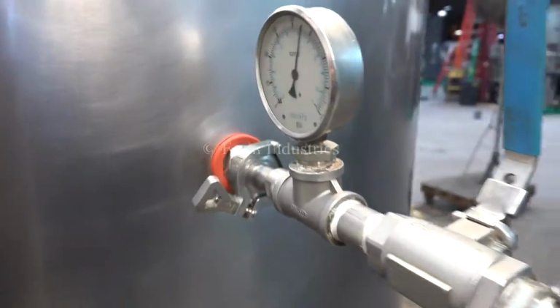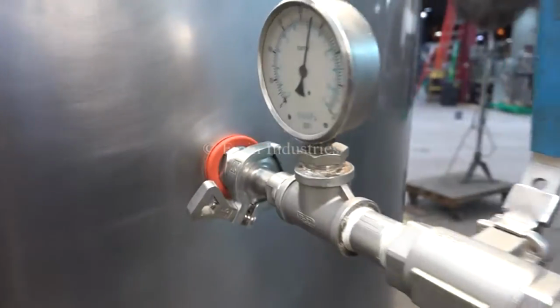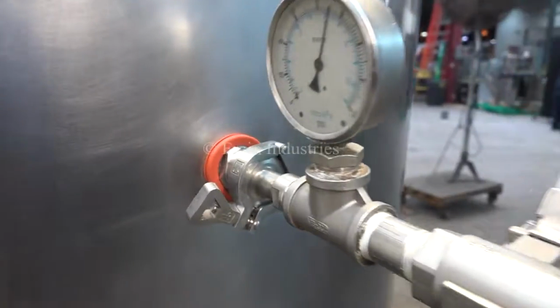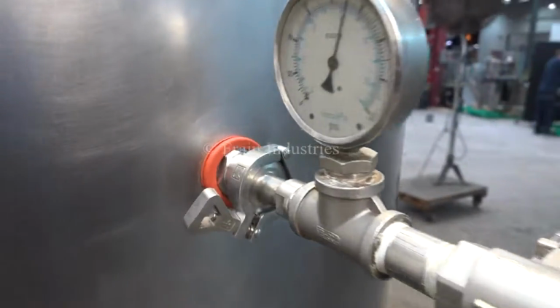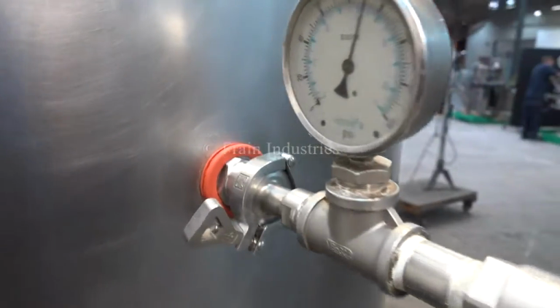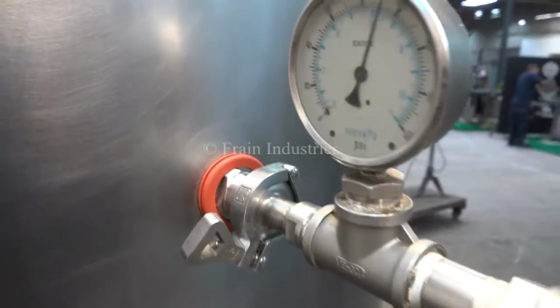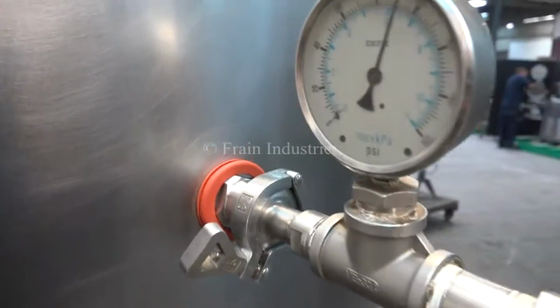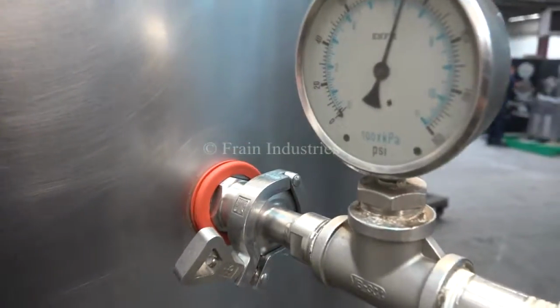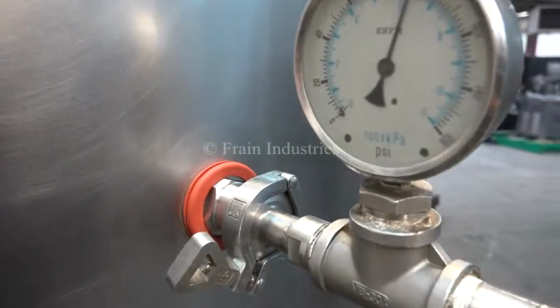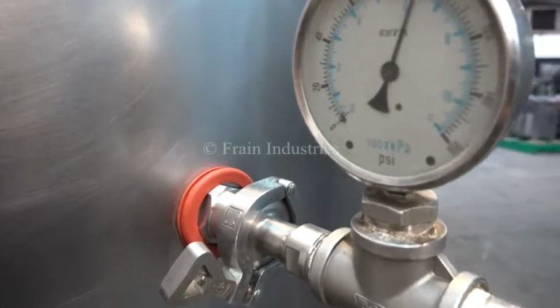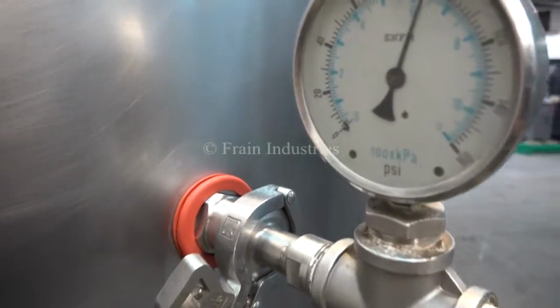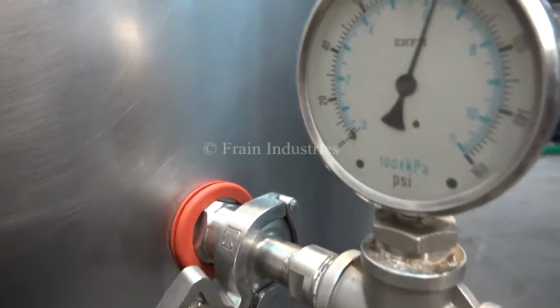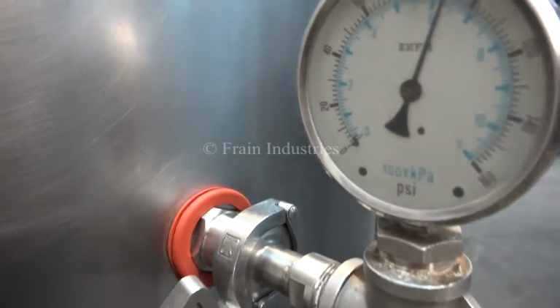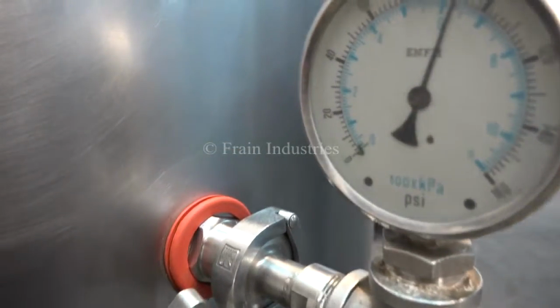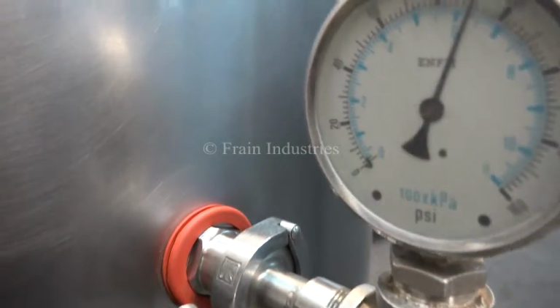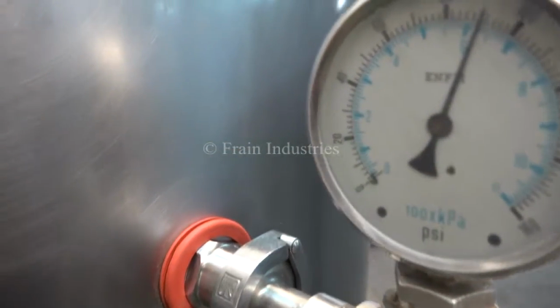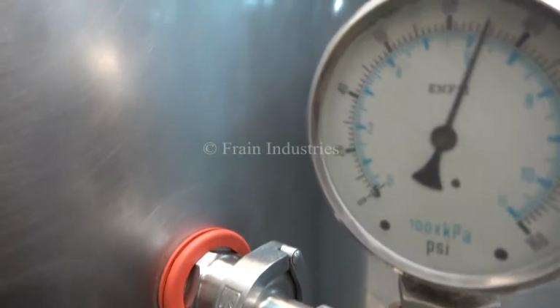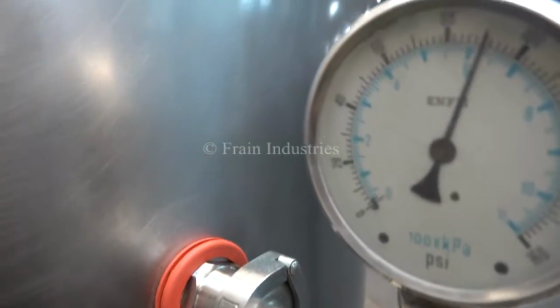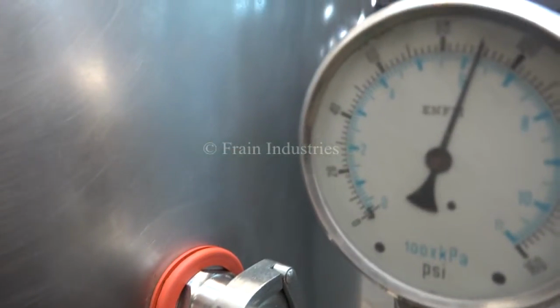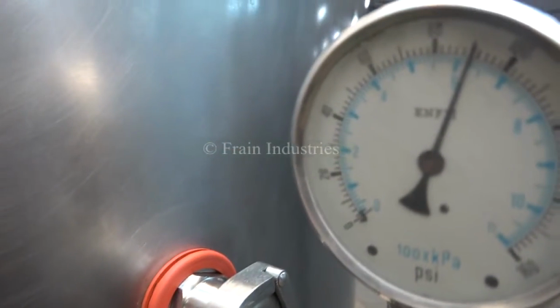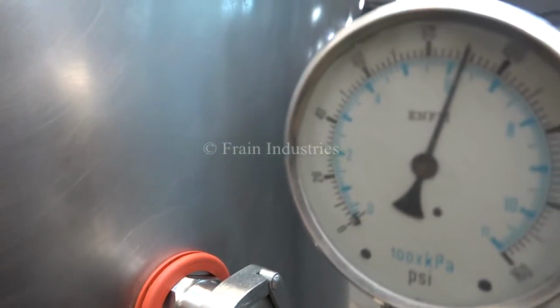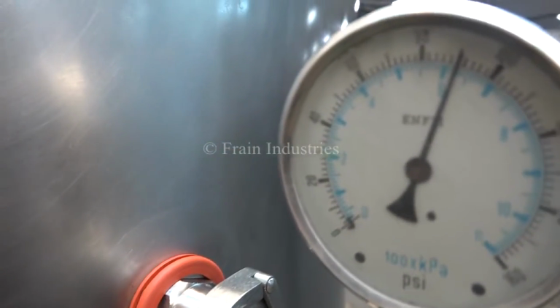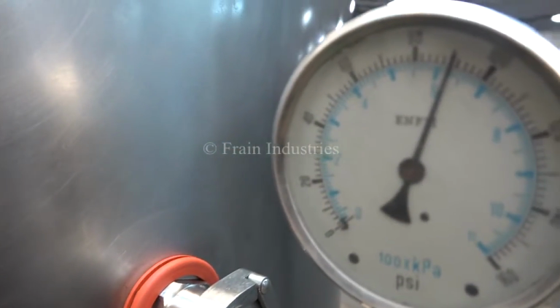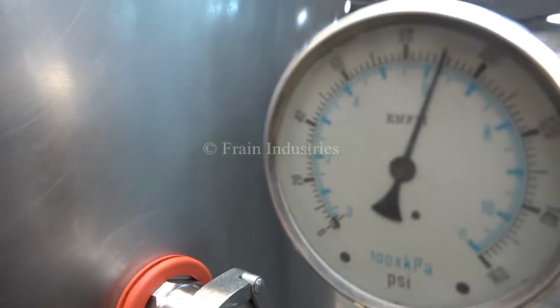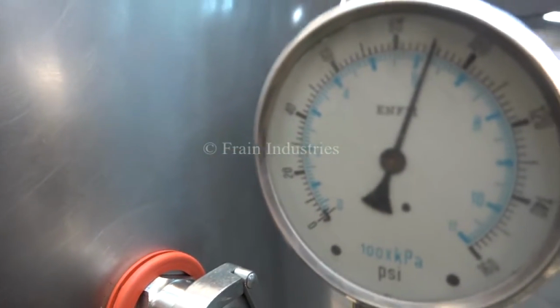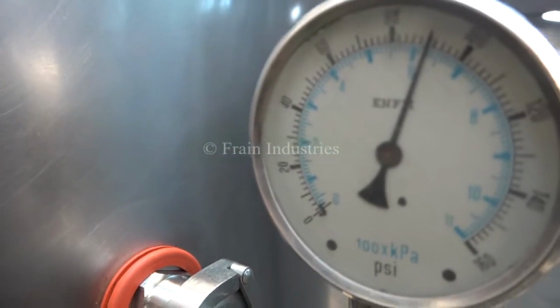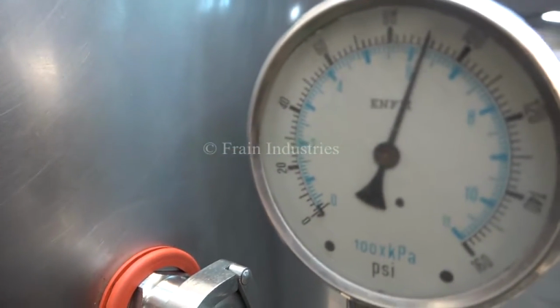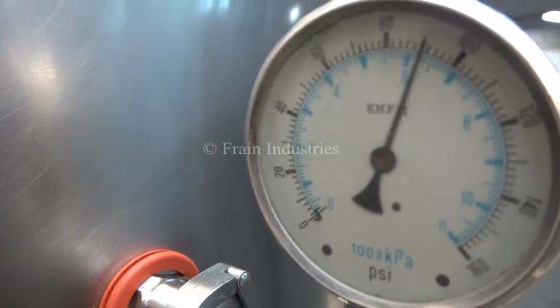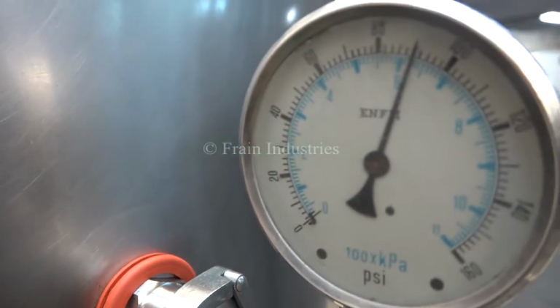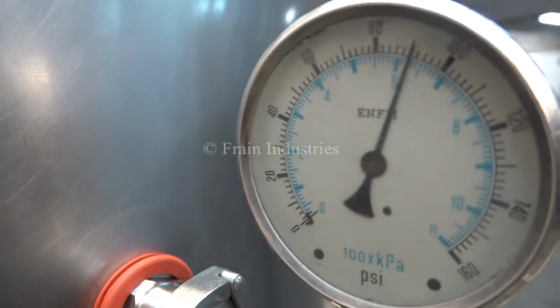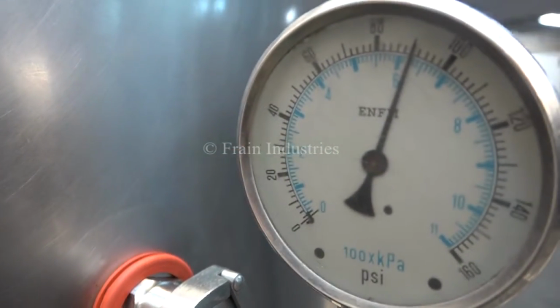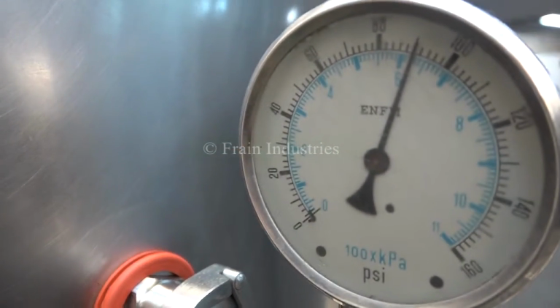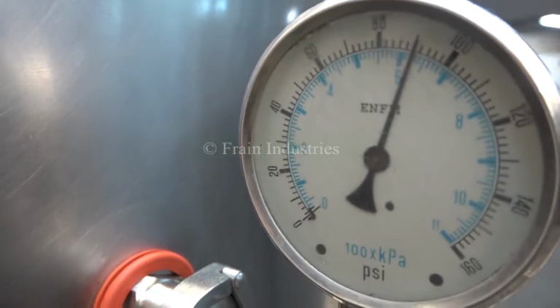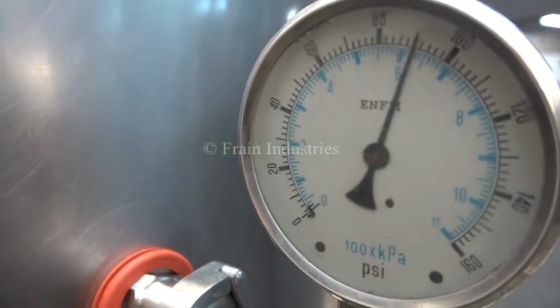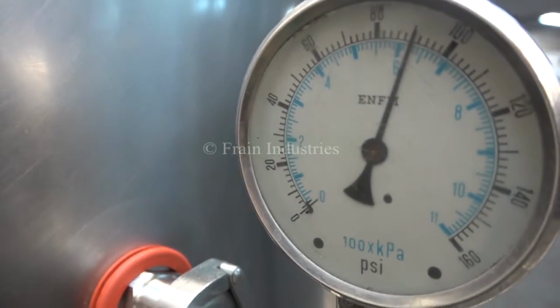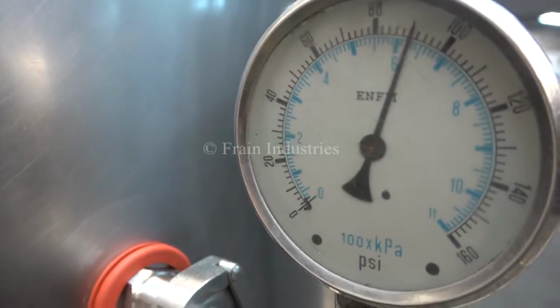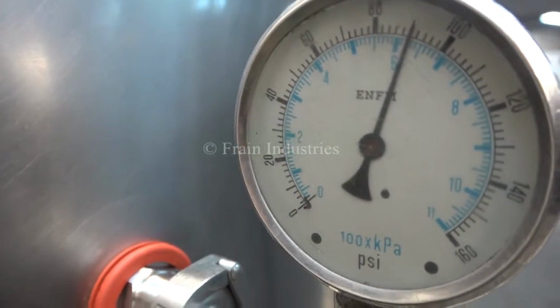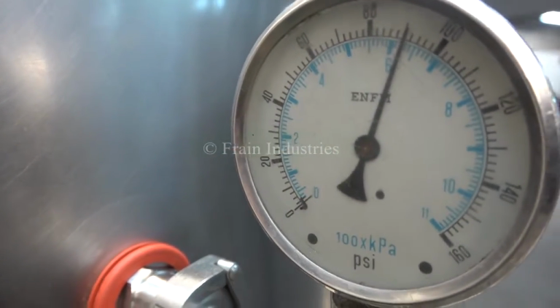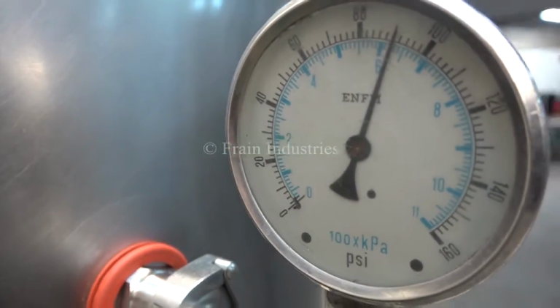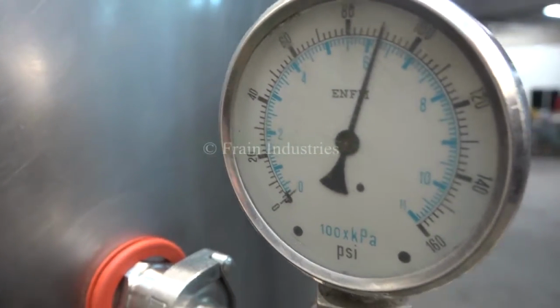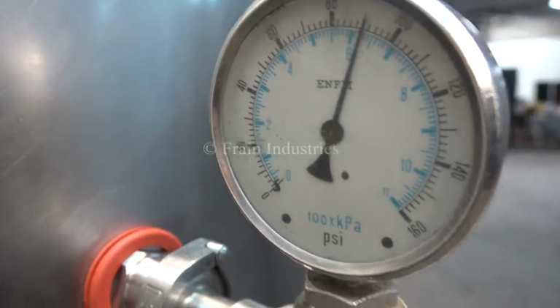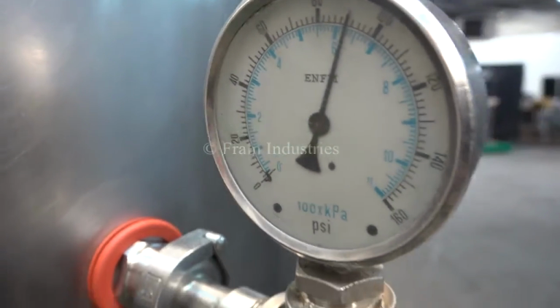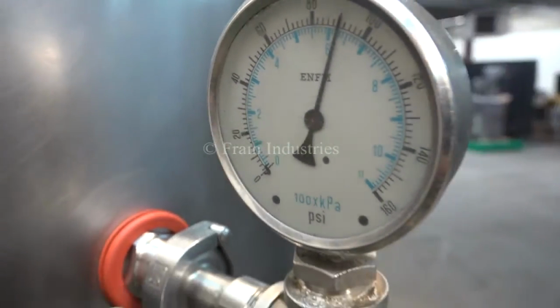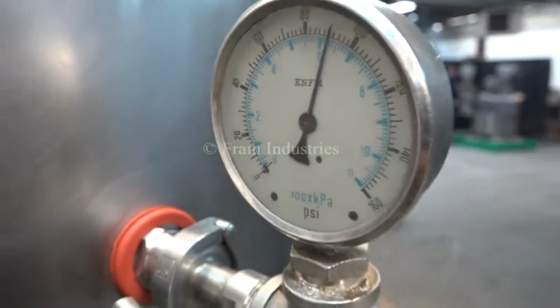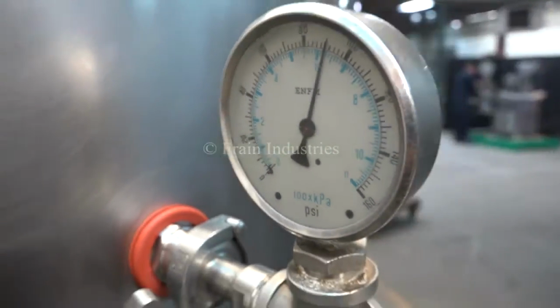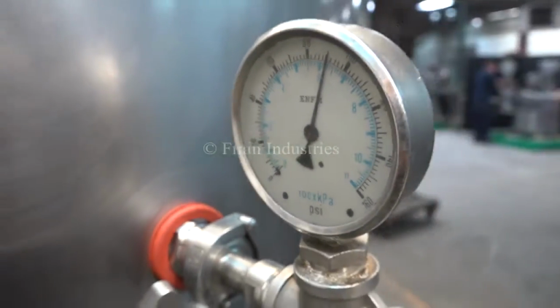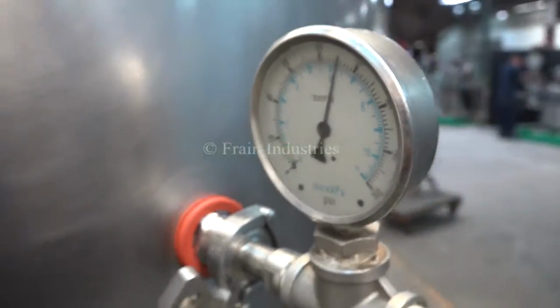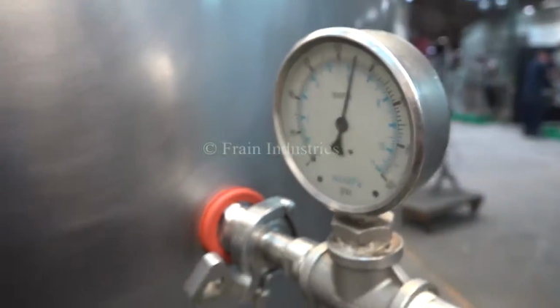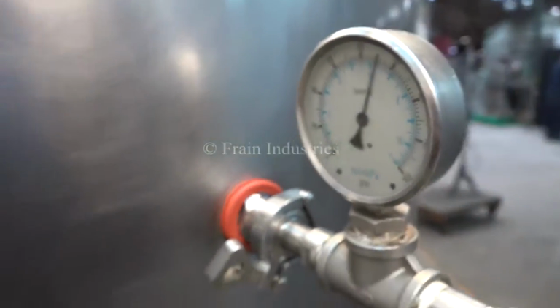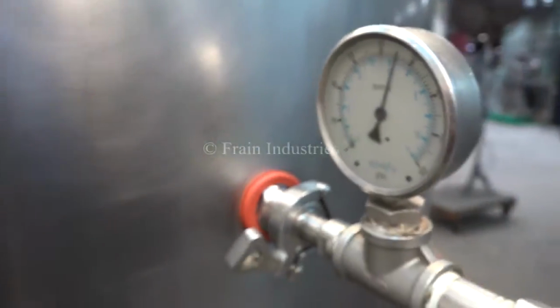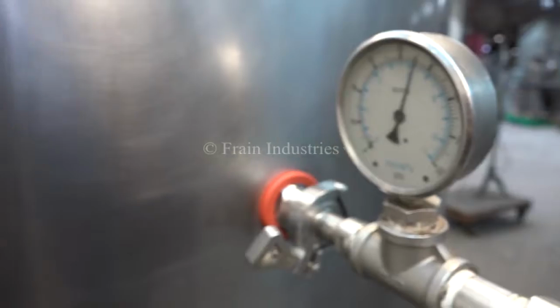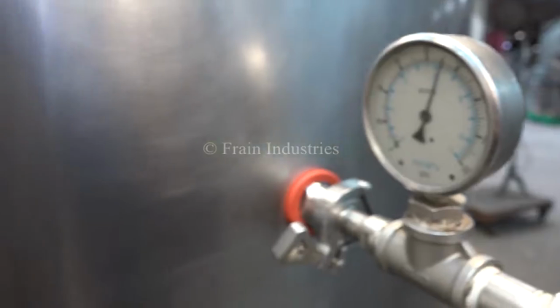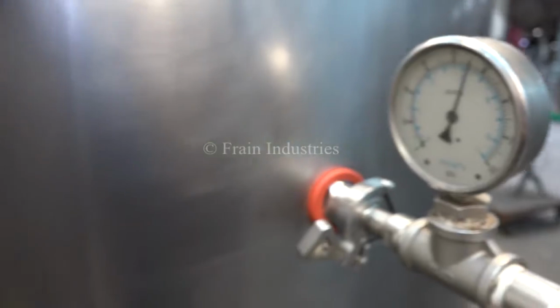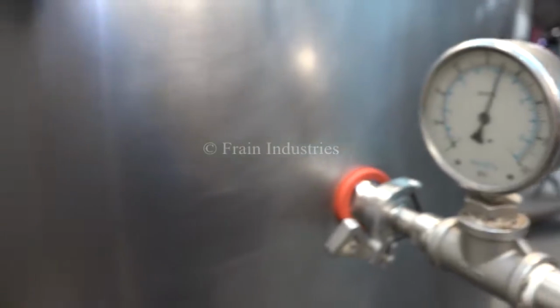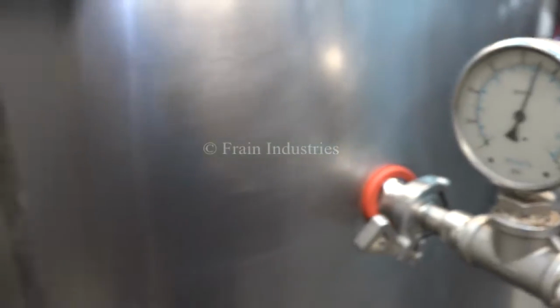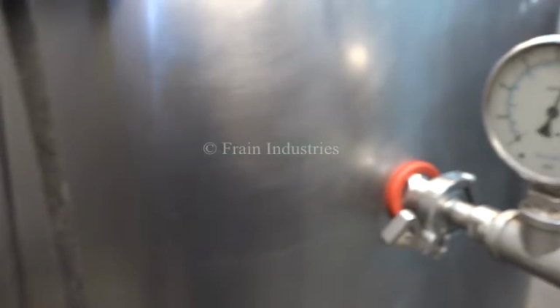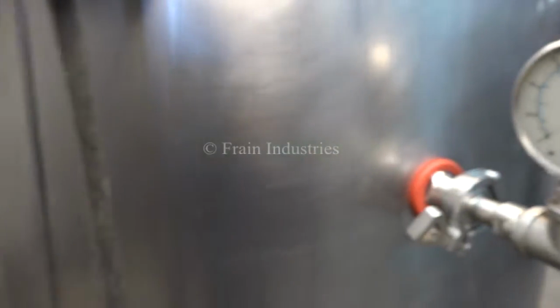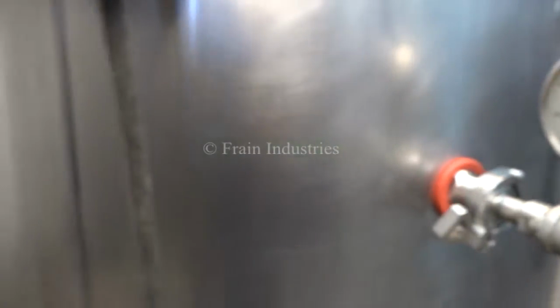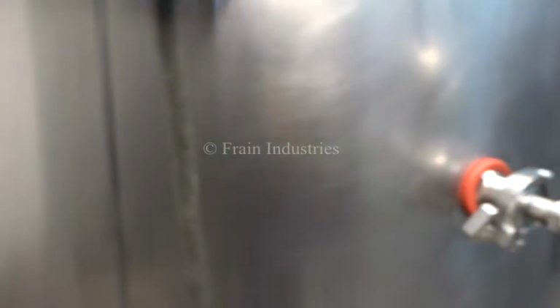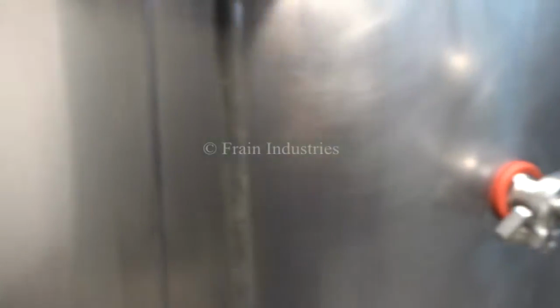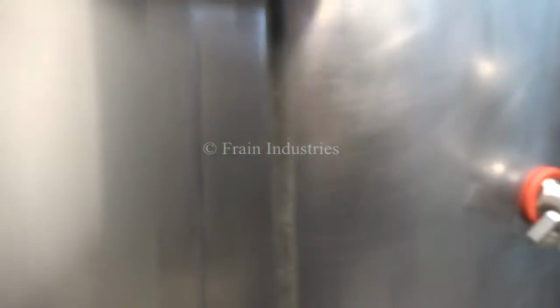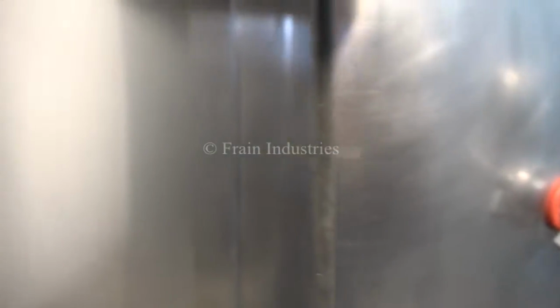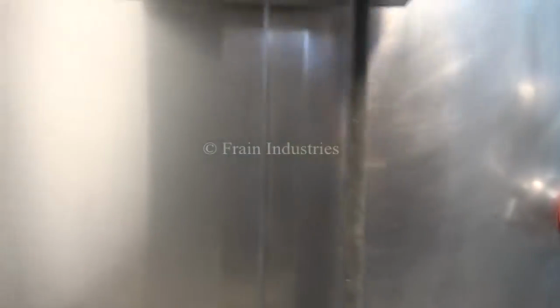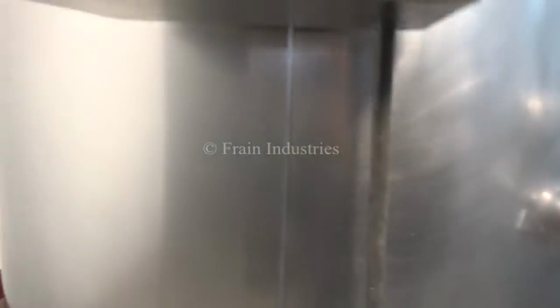We pressure tested the jacket and it's currently holding at 90 PSI.